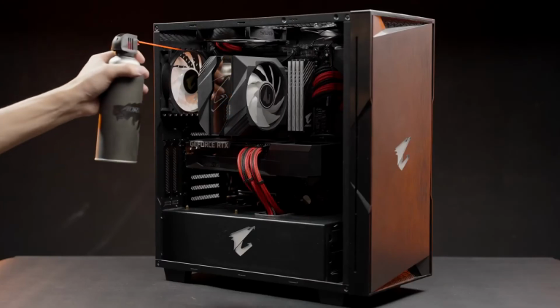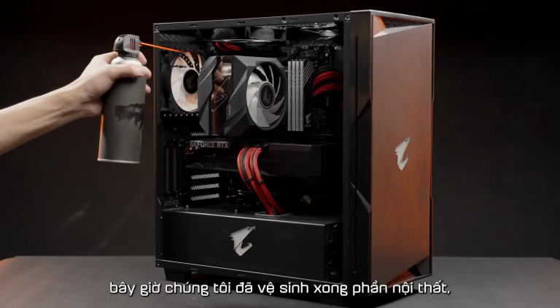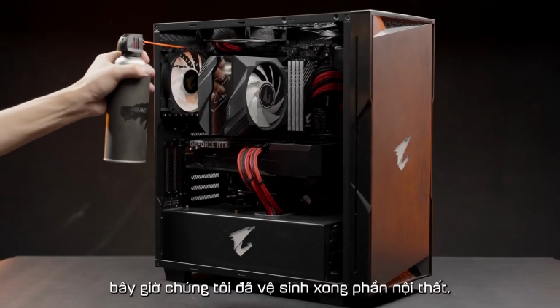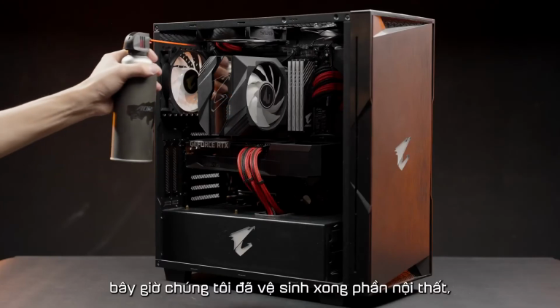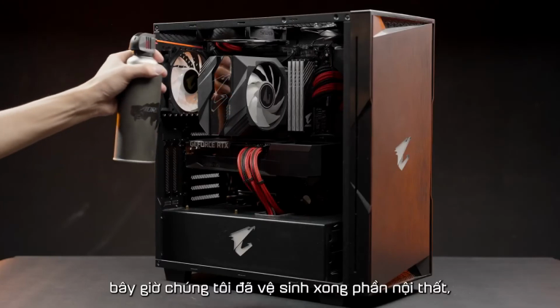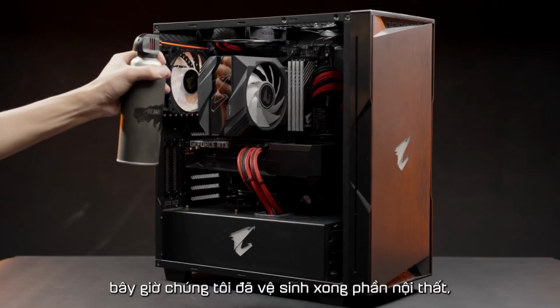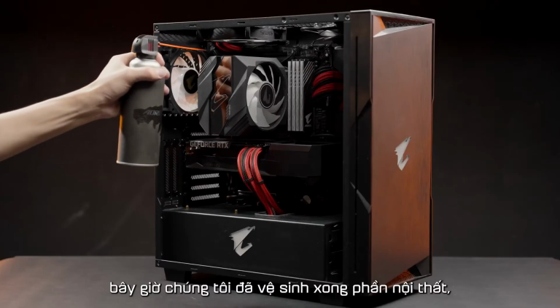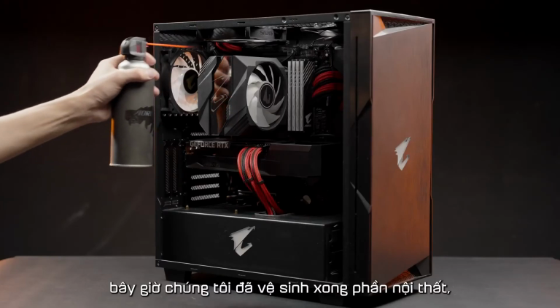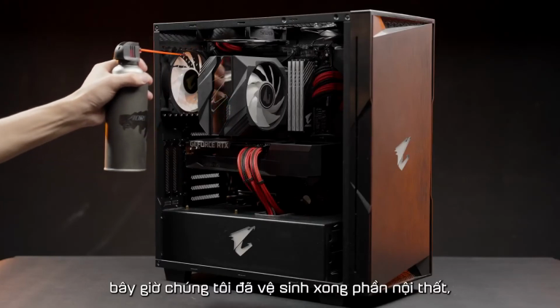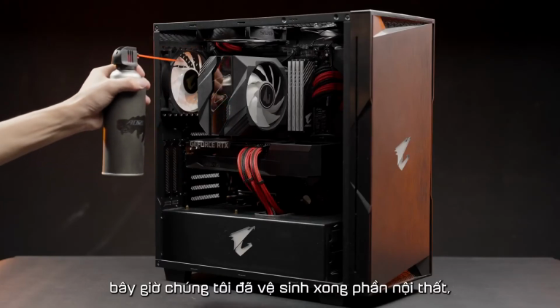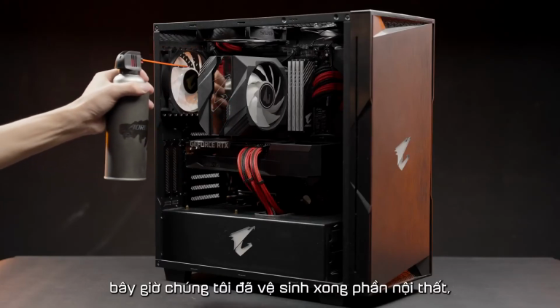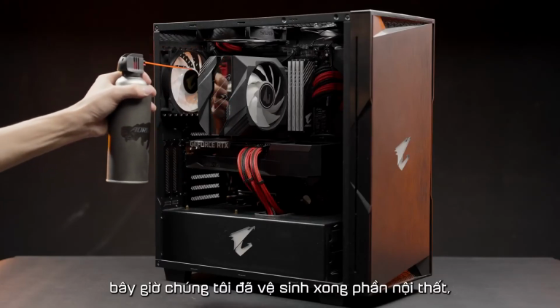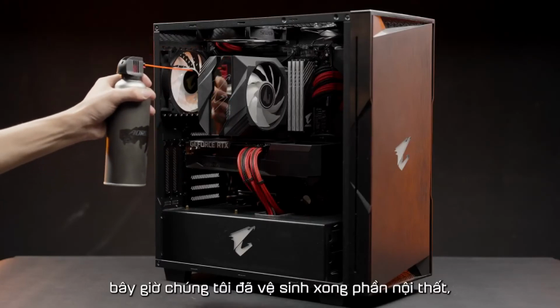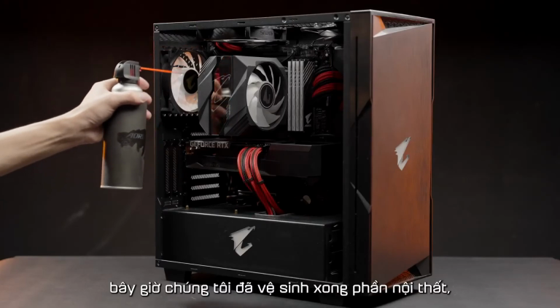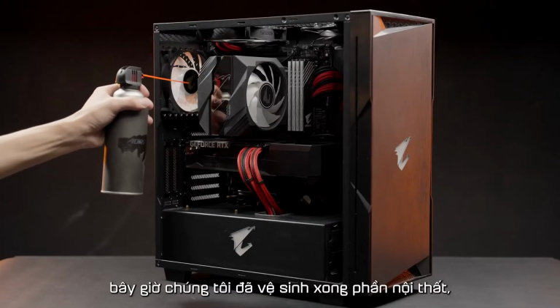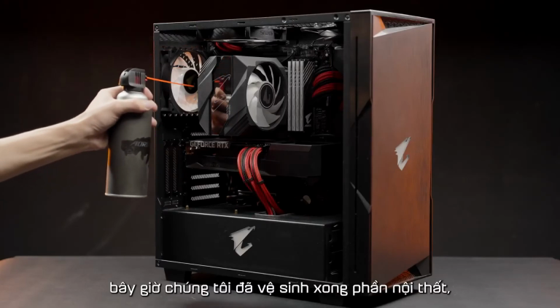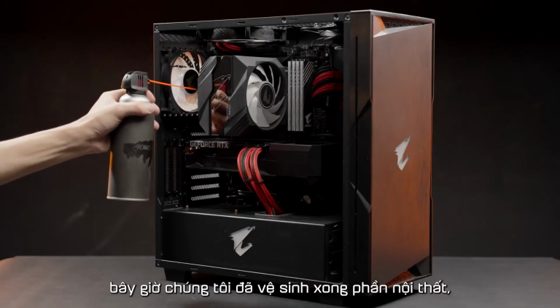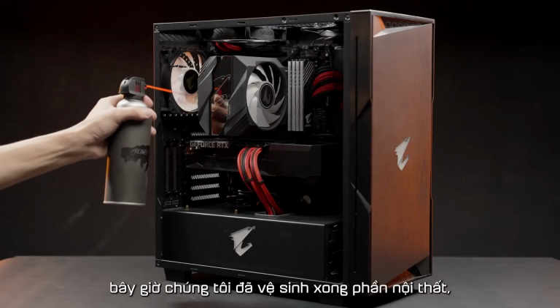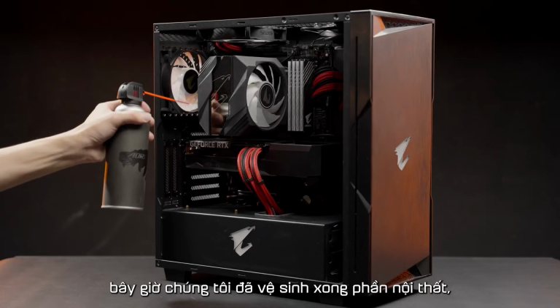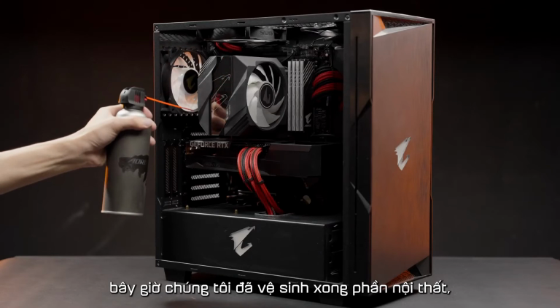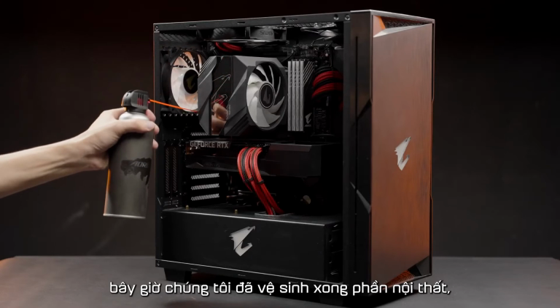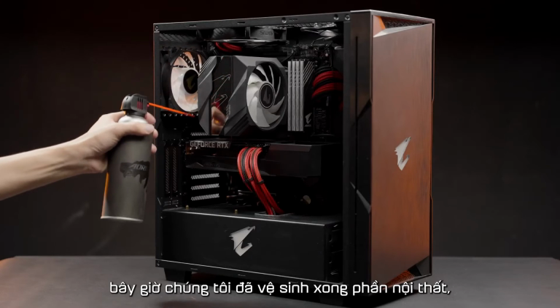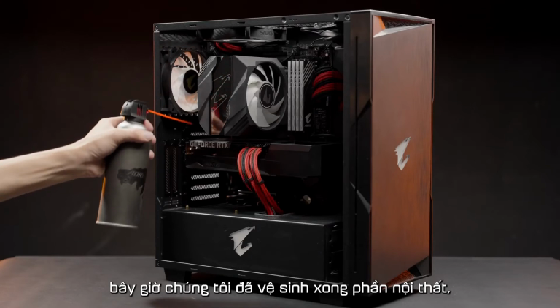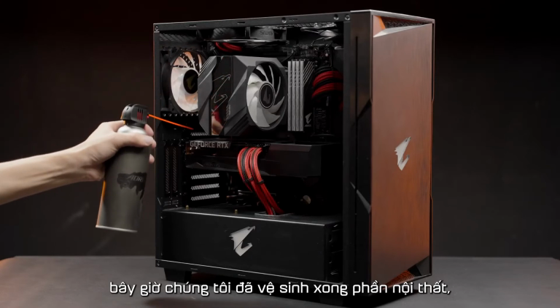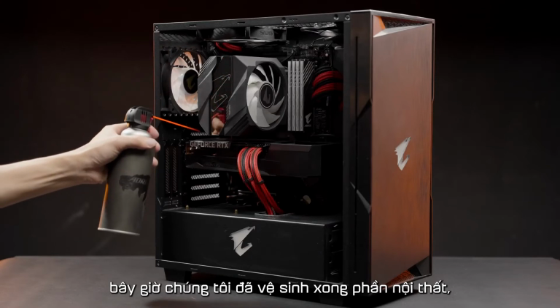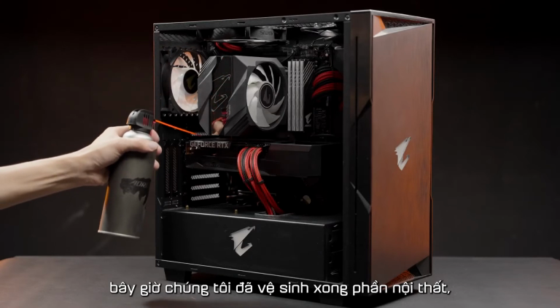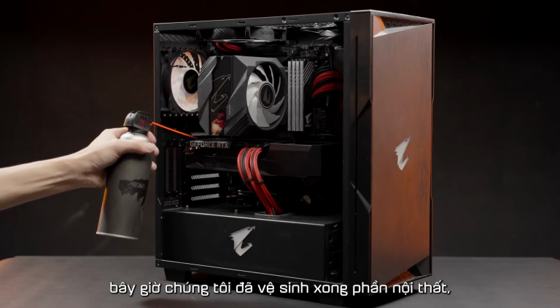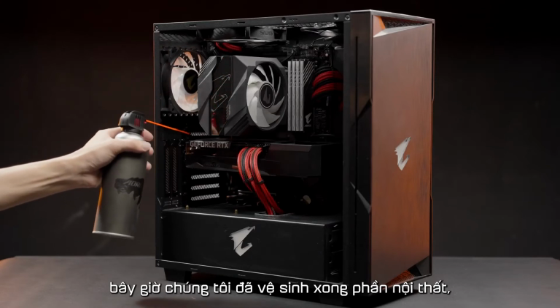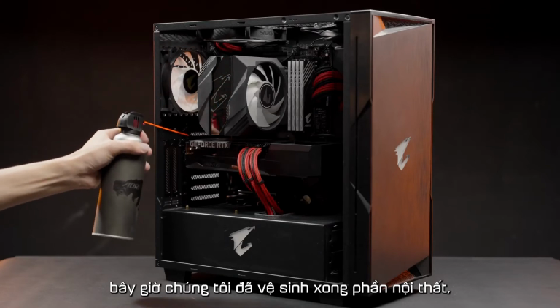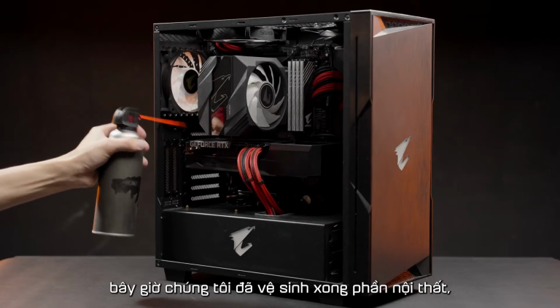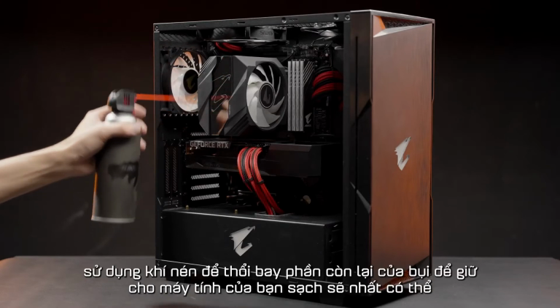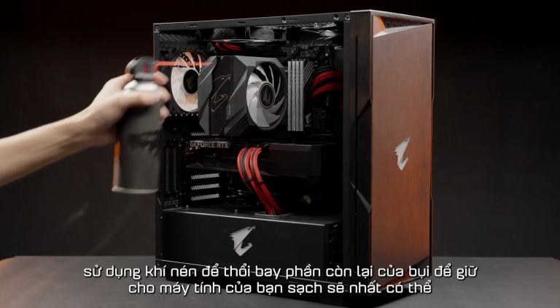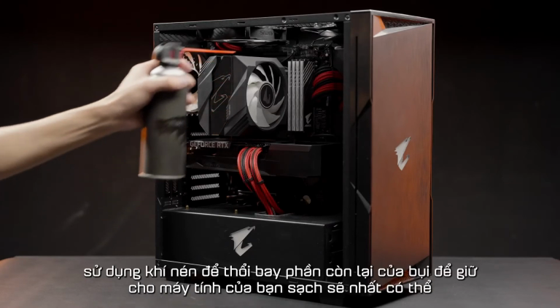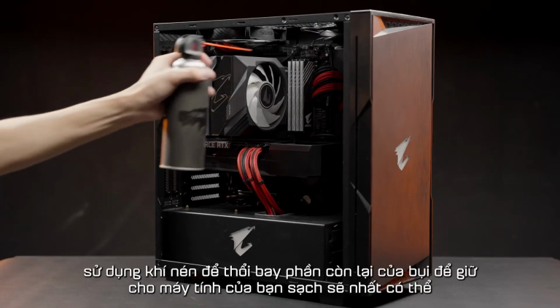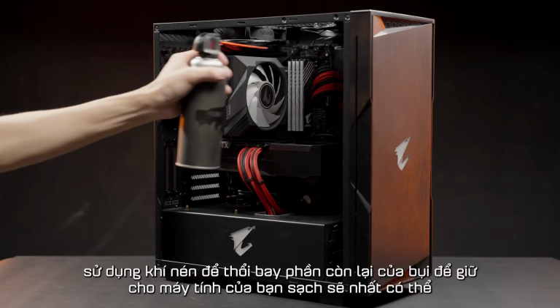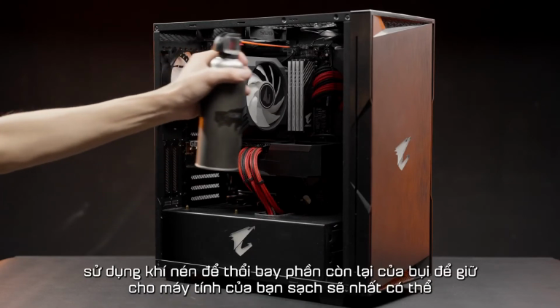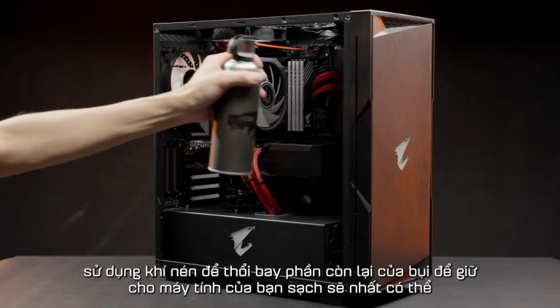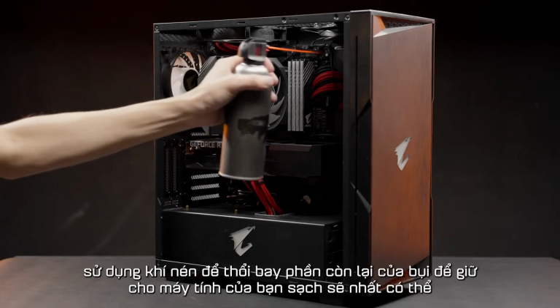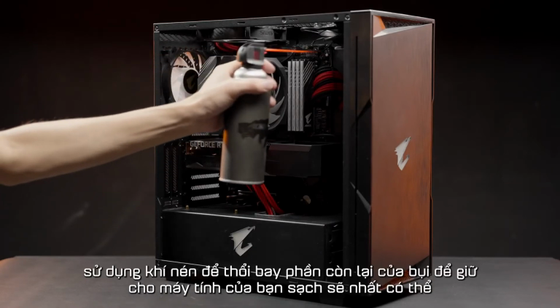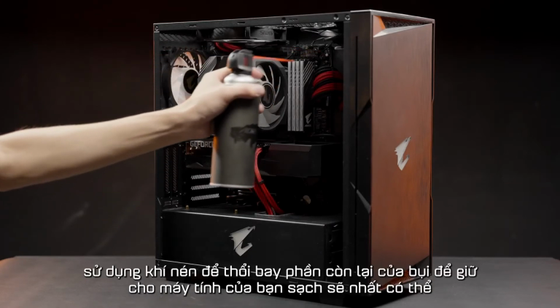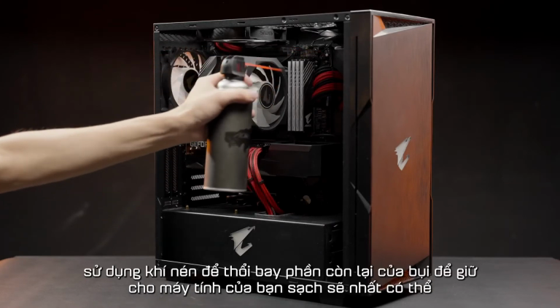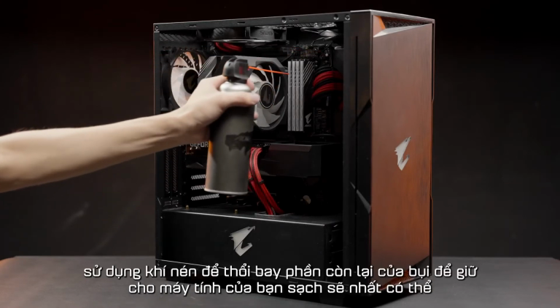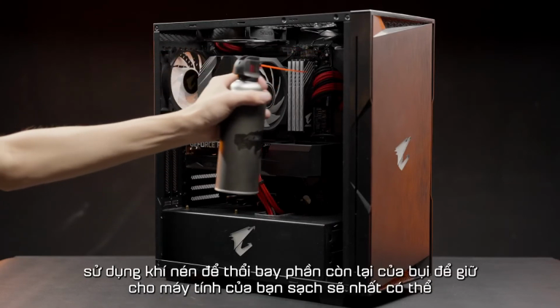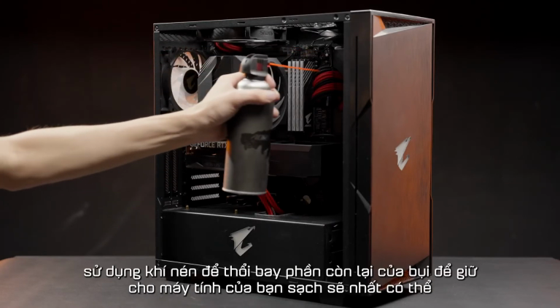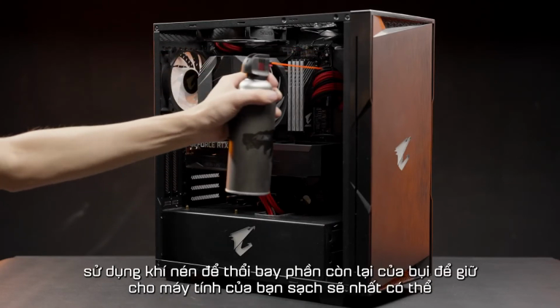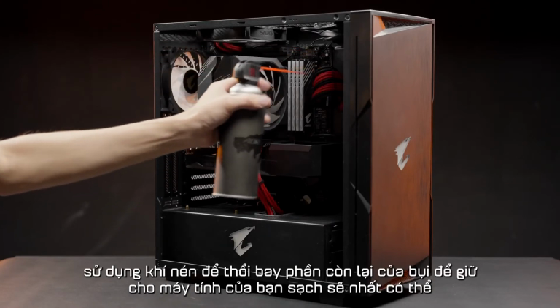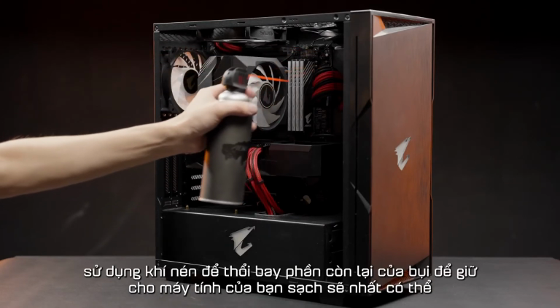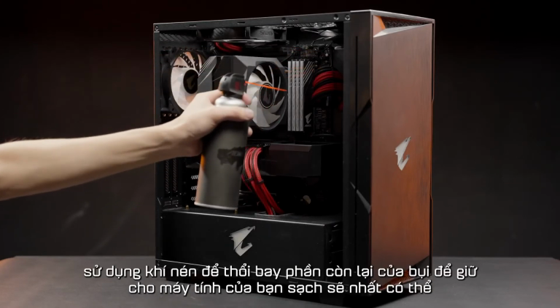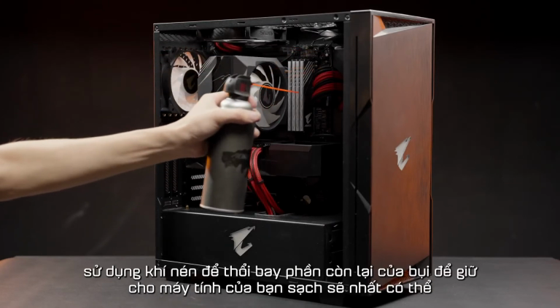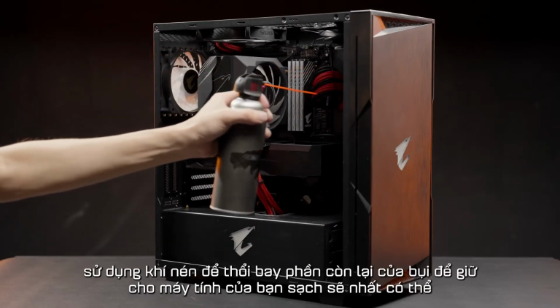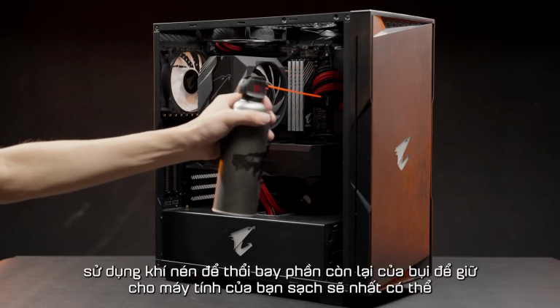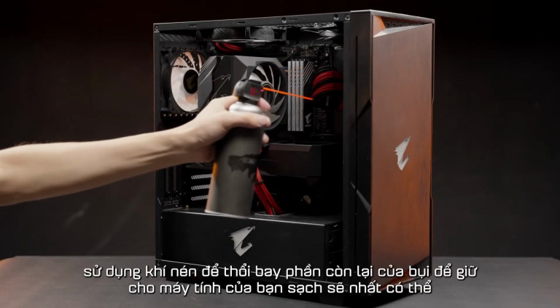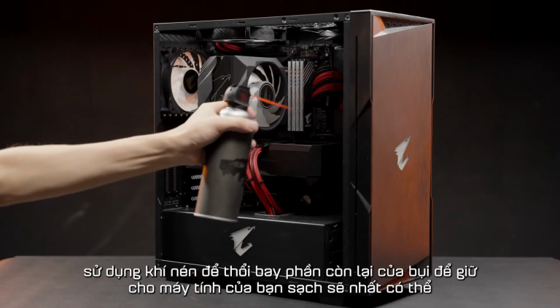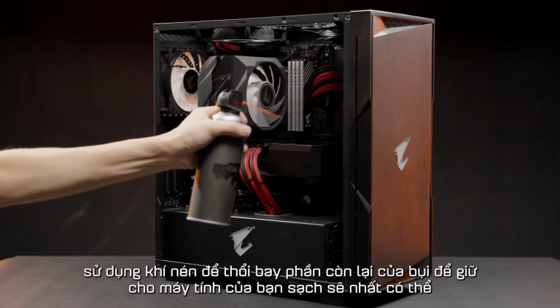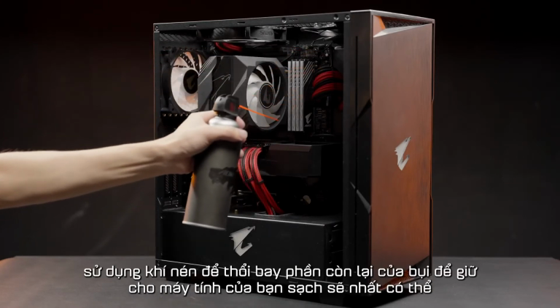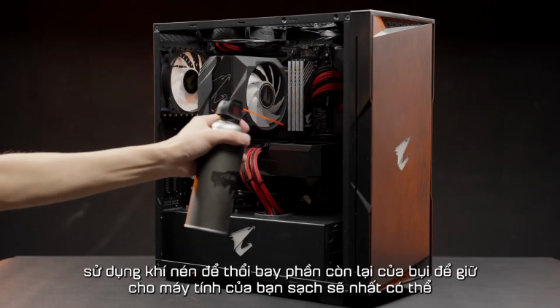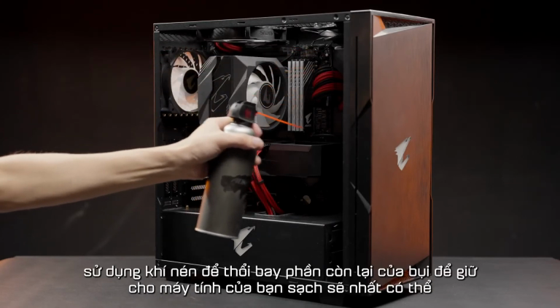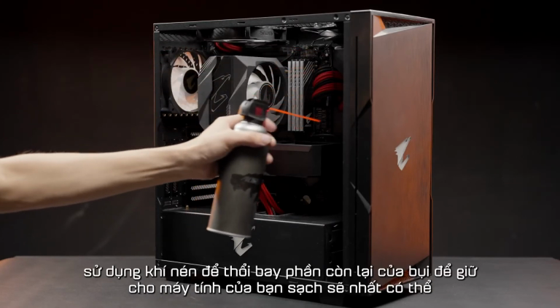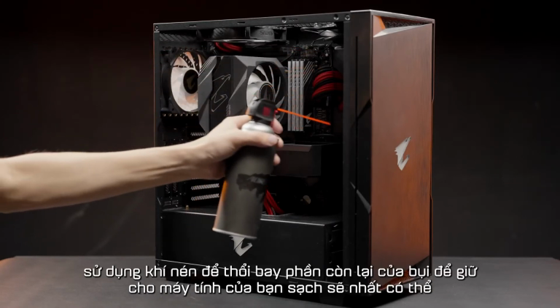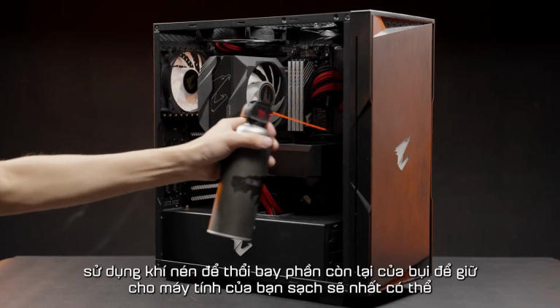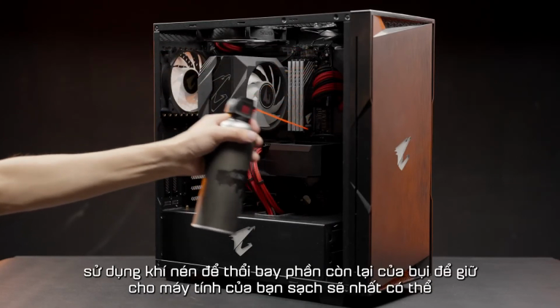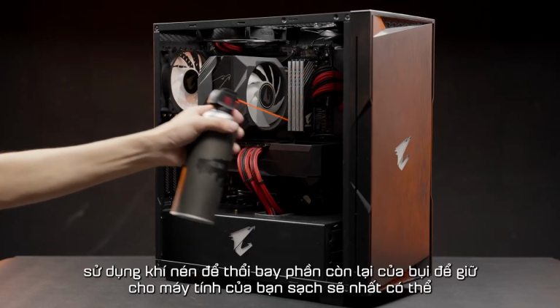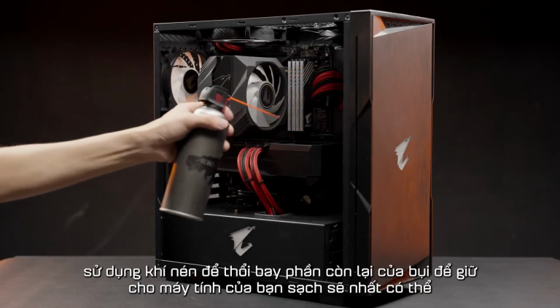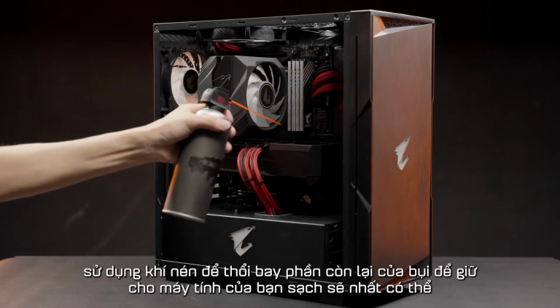Now we have already cleaned up the interior. Use compressed air to blow out the rest of the dust to keep your PC as tidy as possible.